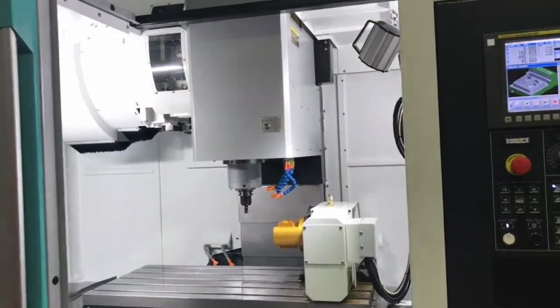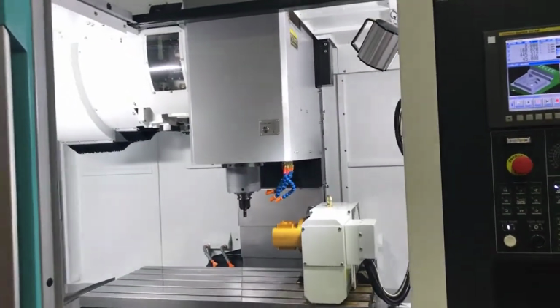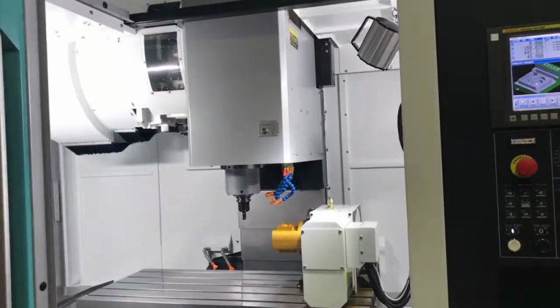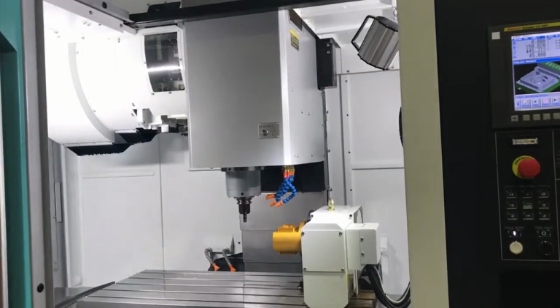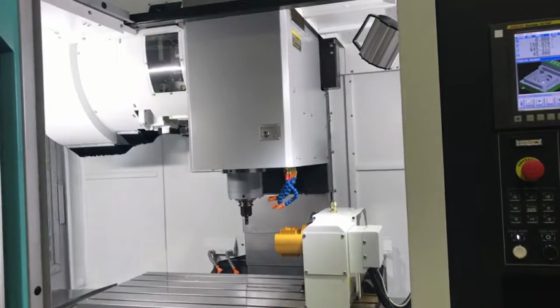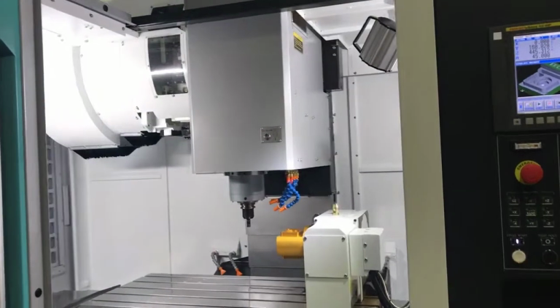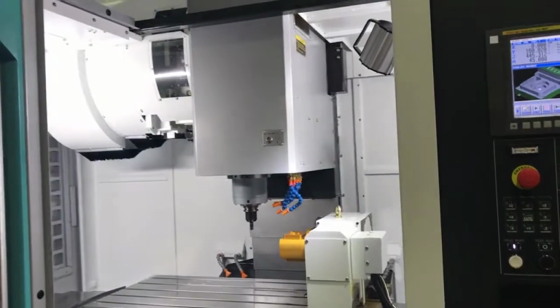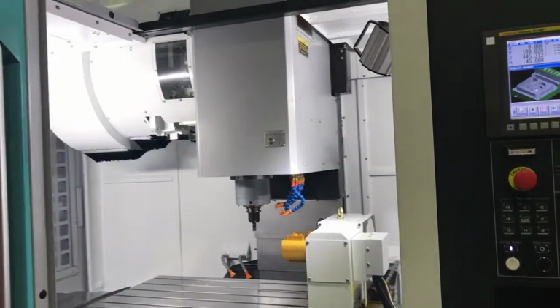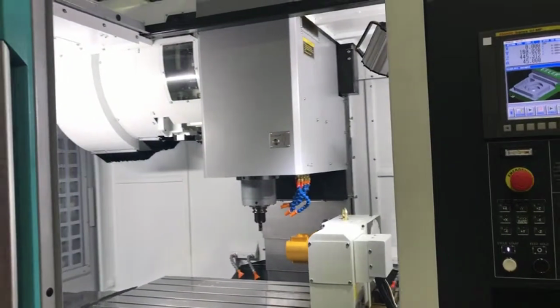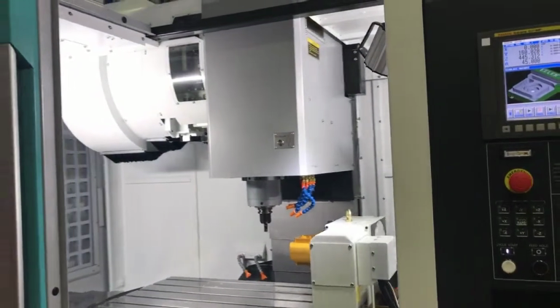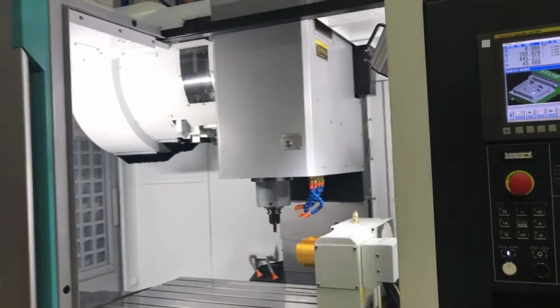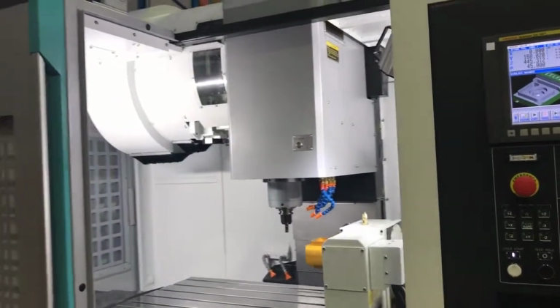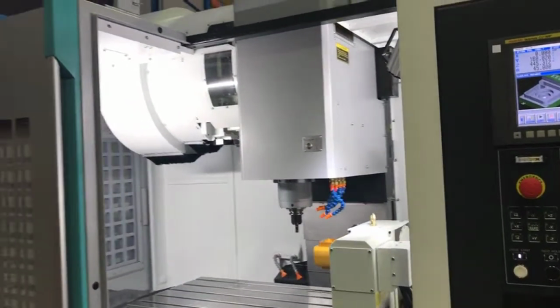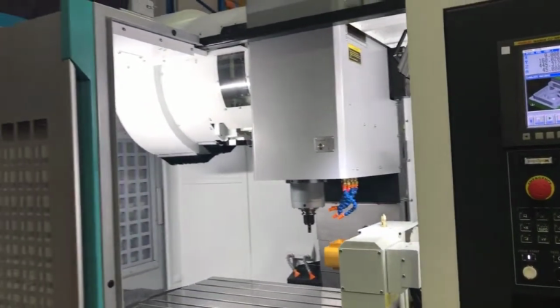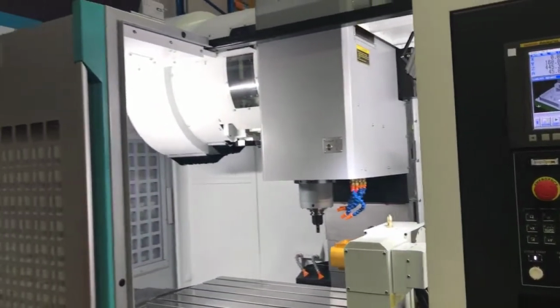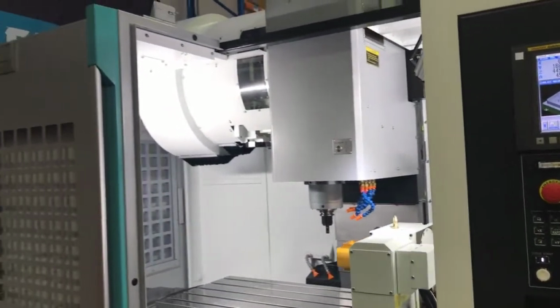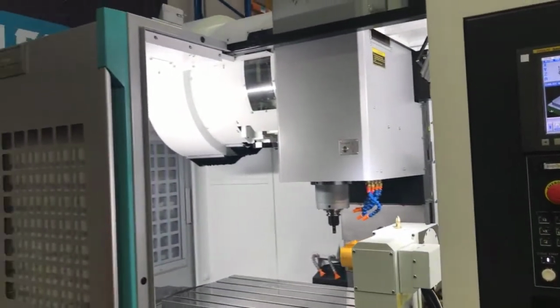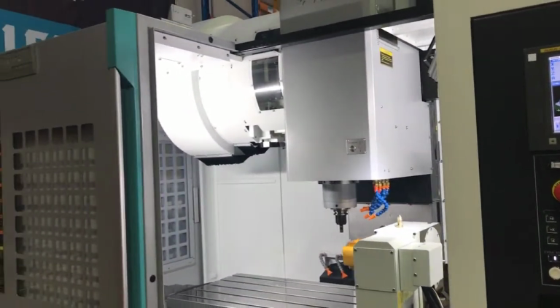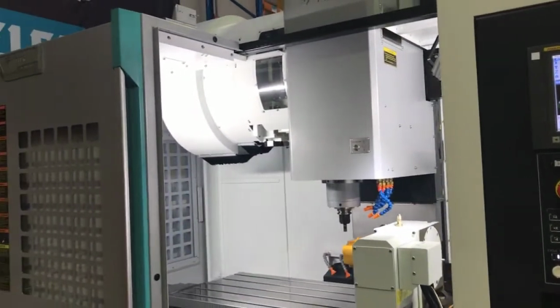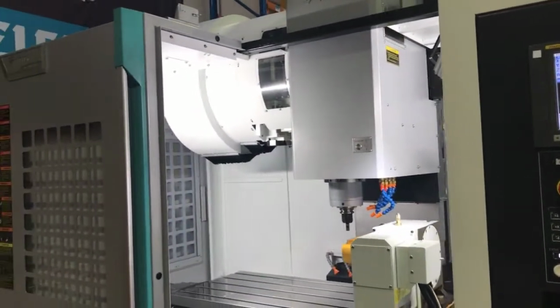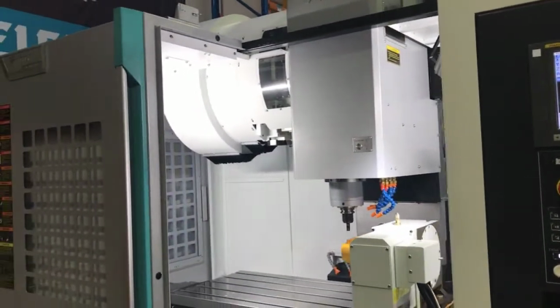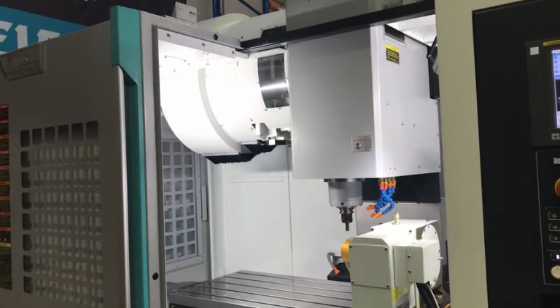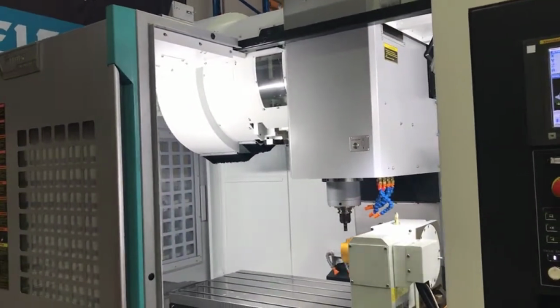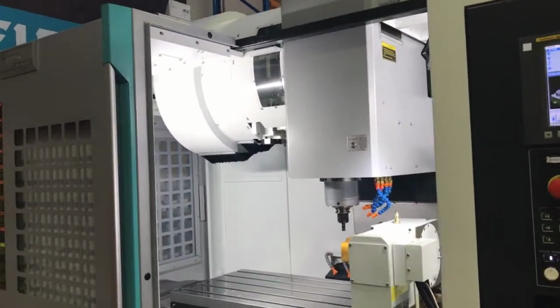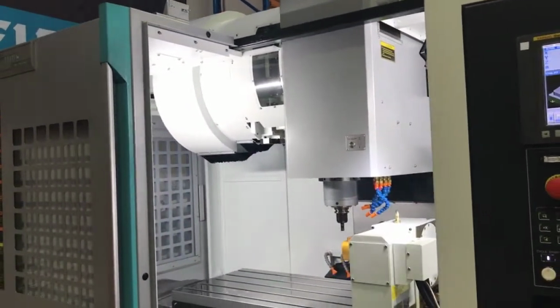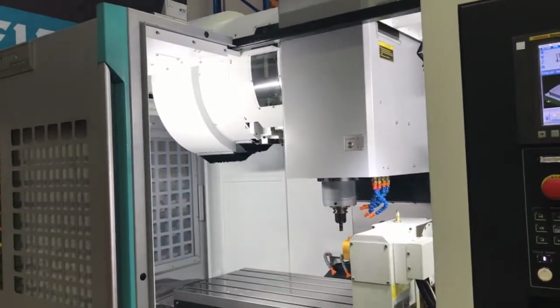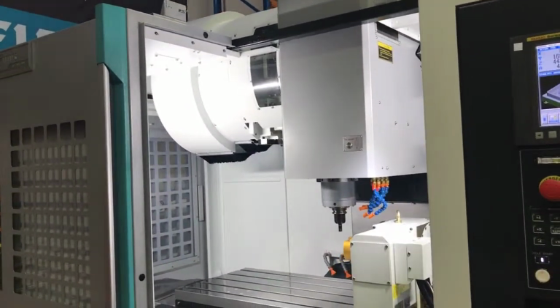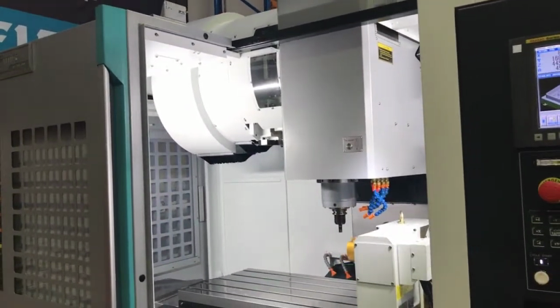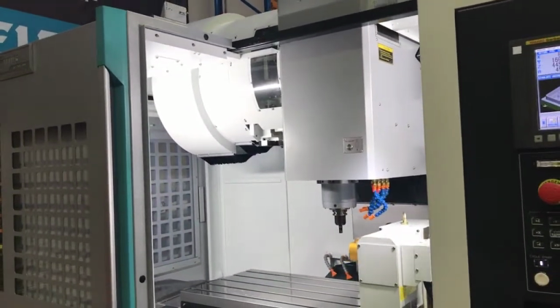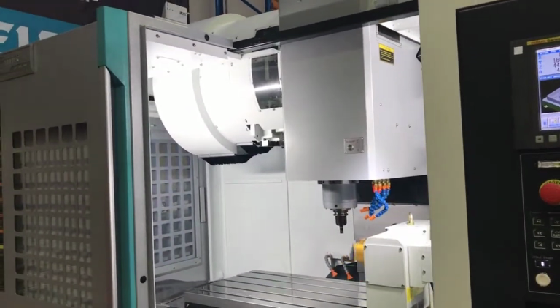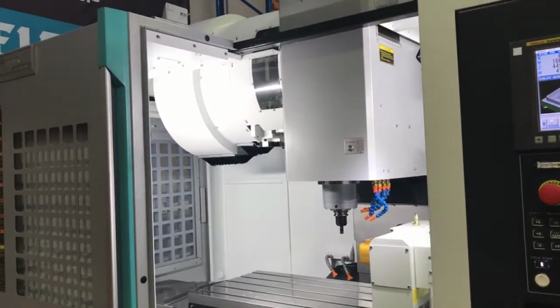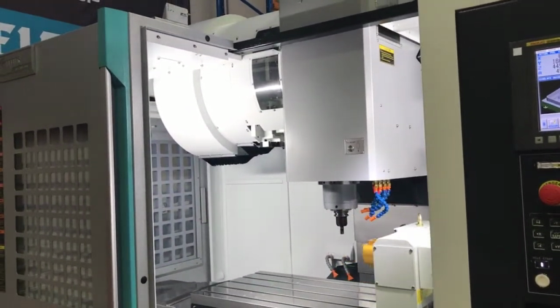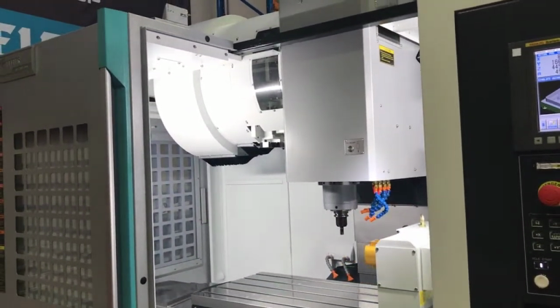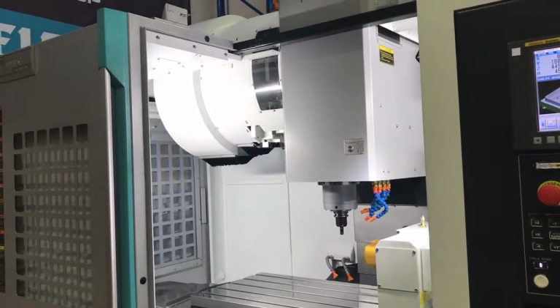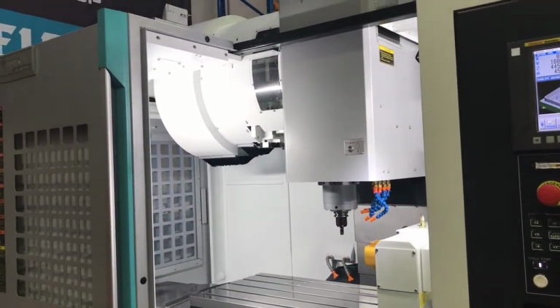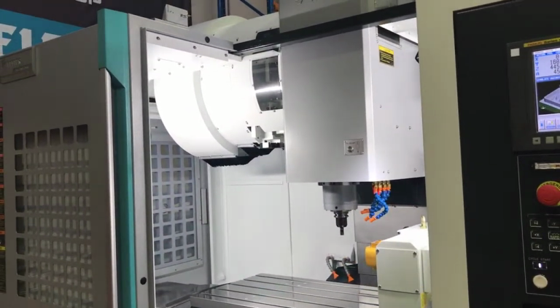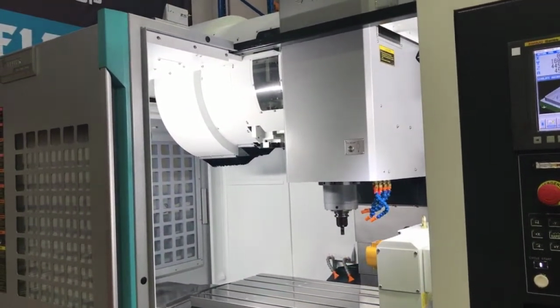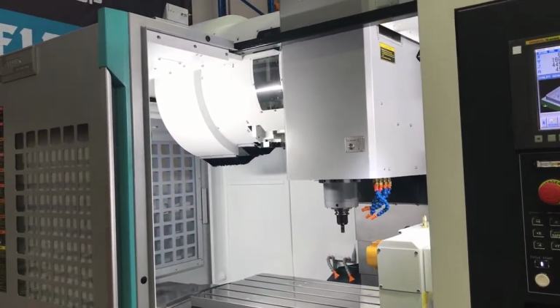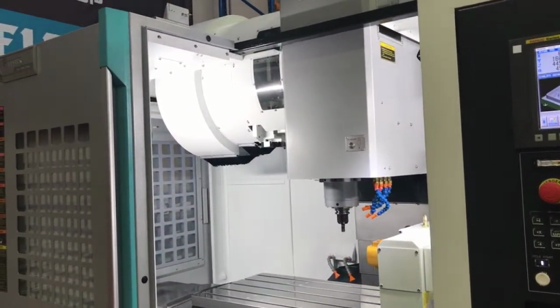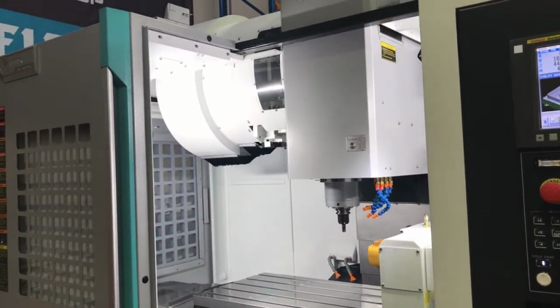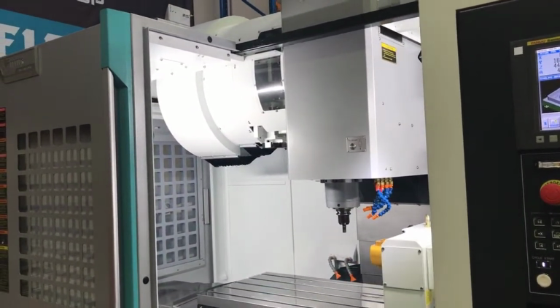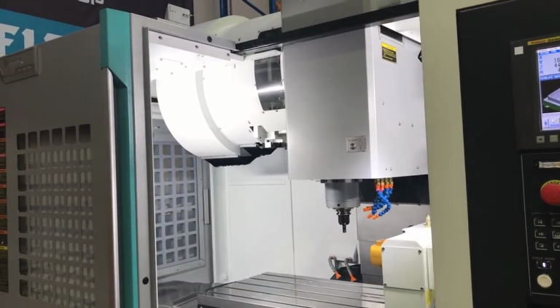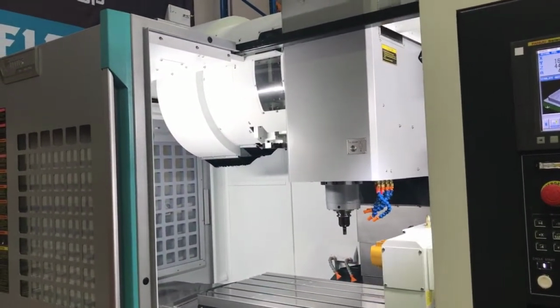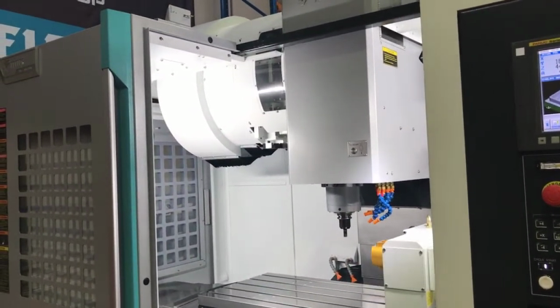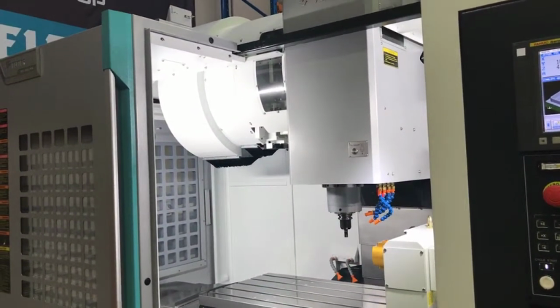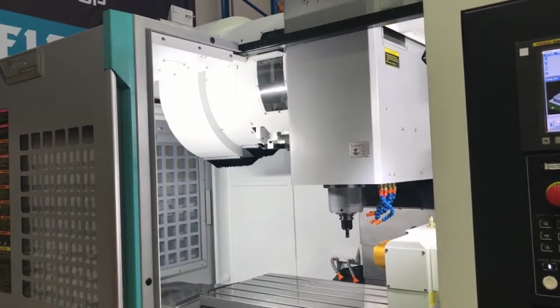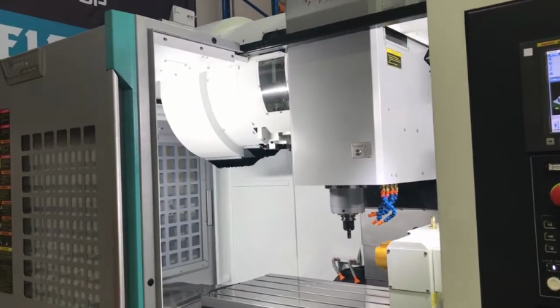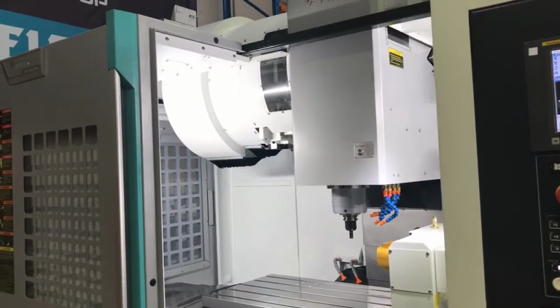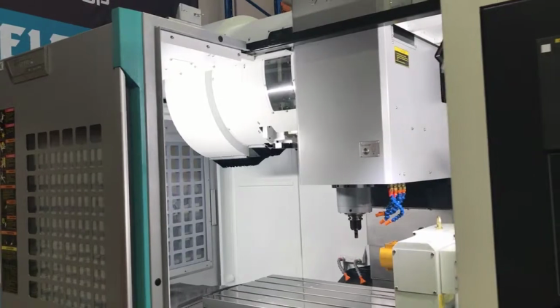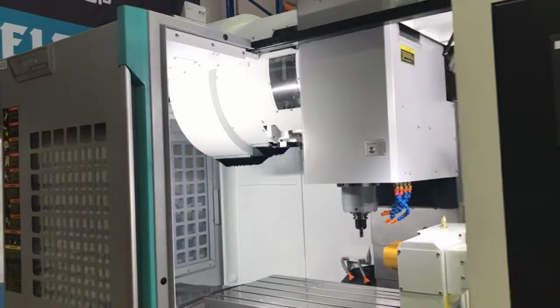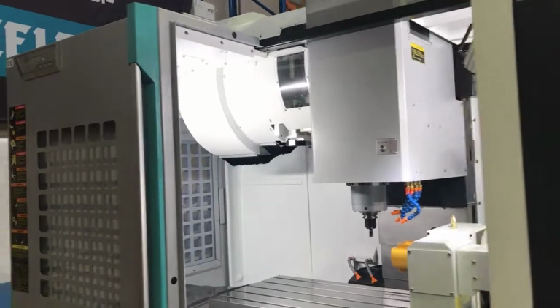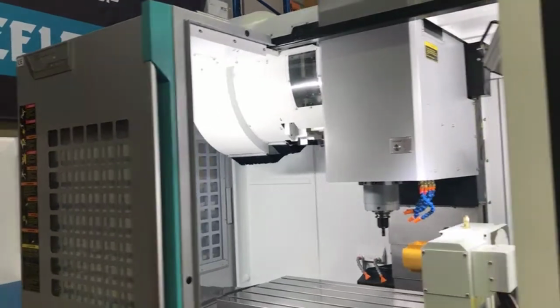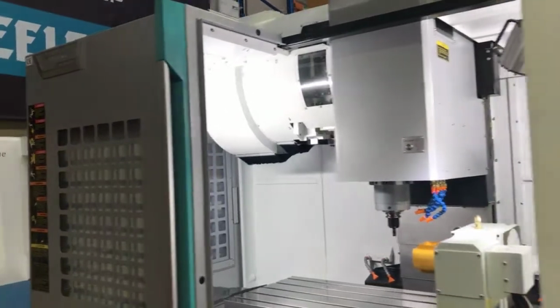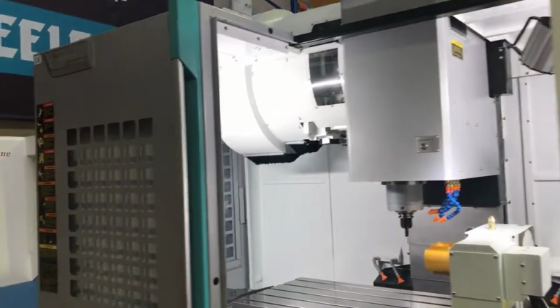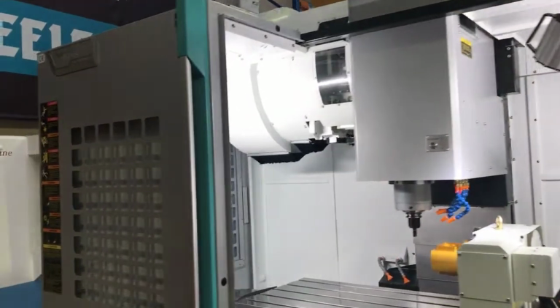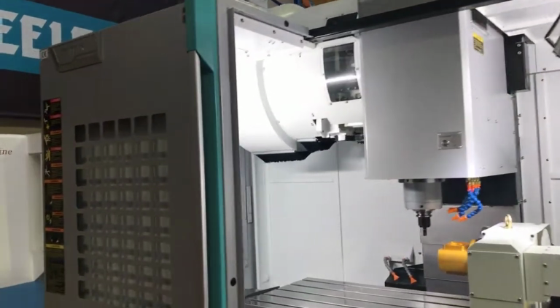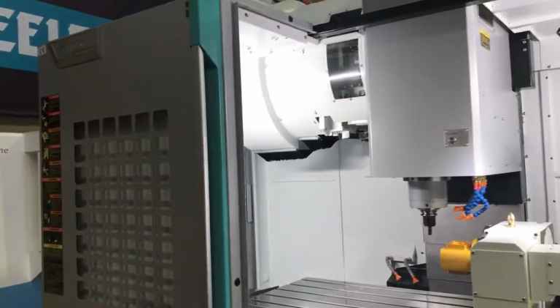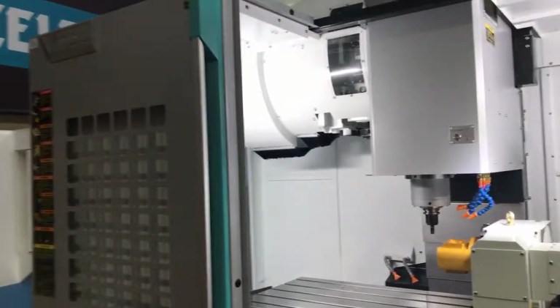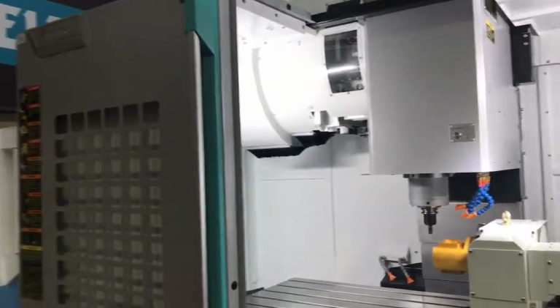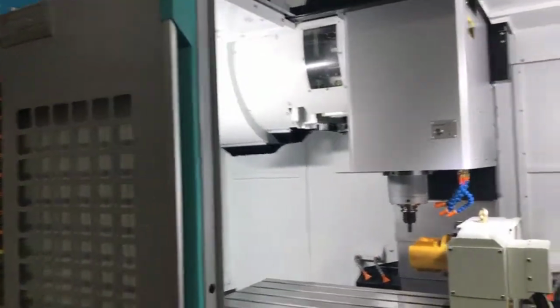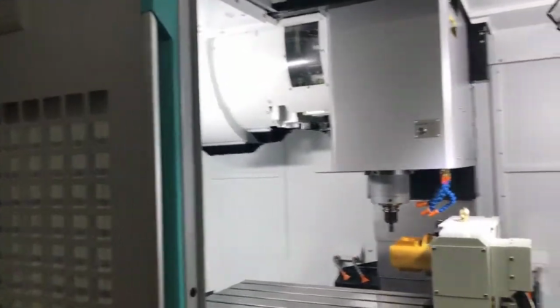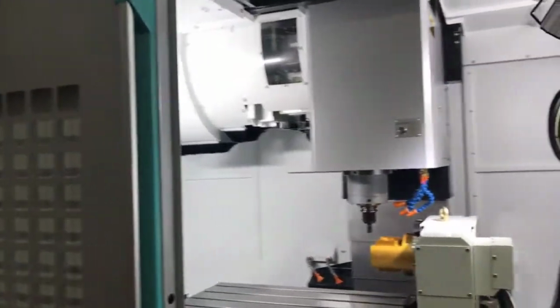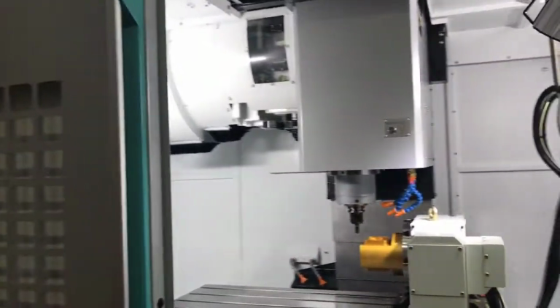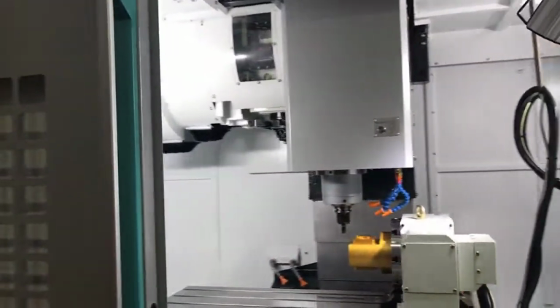Inside the machine is nice and light and bright, thanks to the LED lighting. And we've got extra lighting on both sides of the machine.